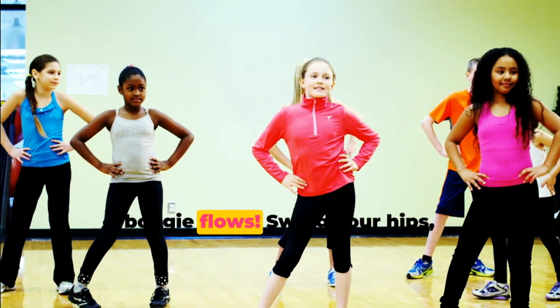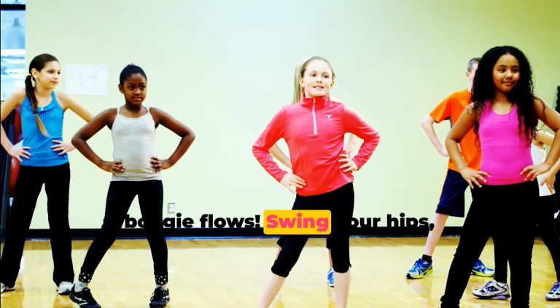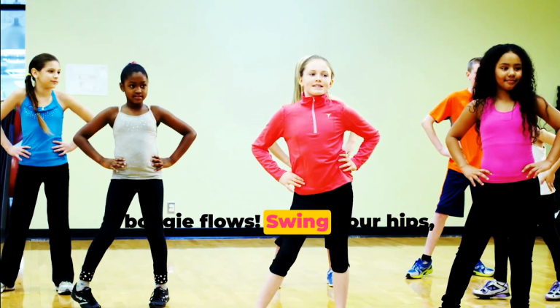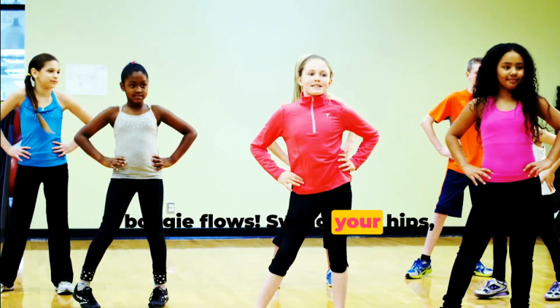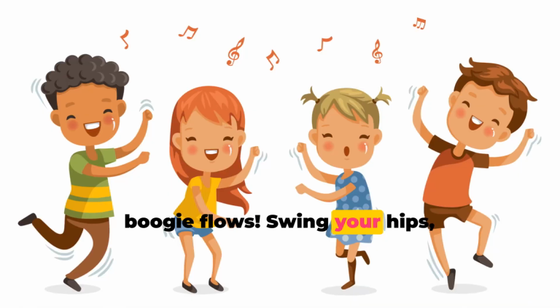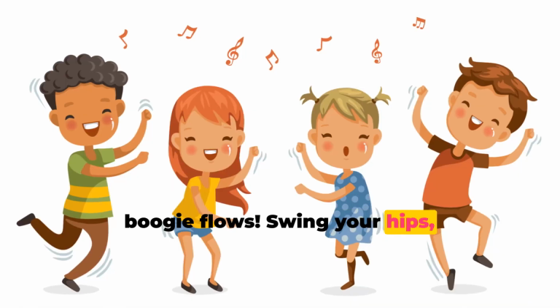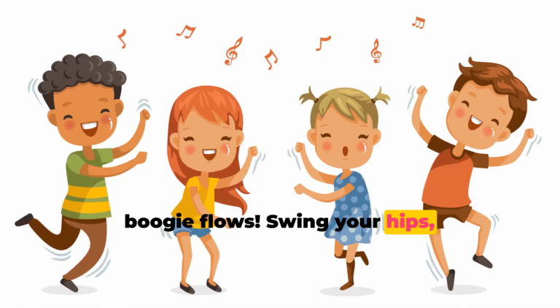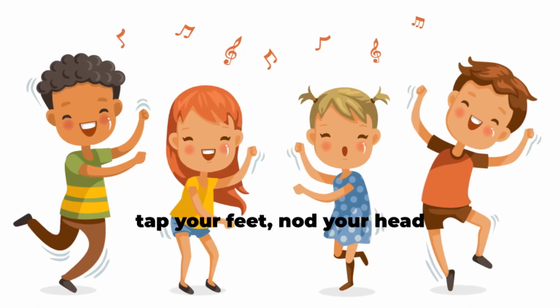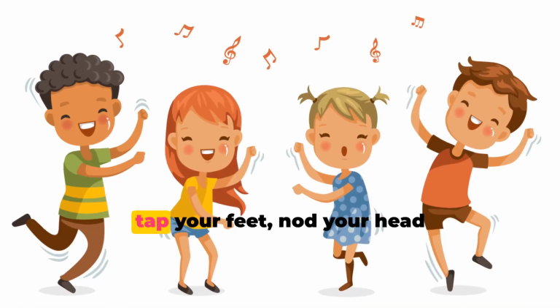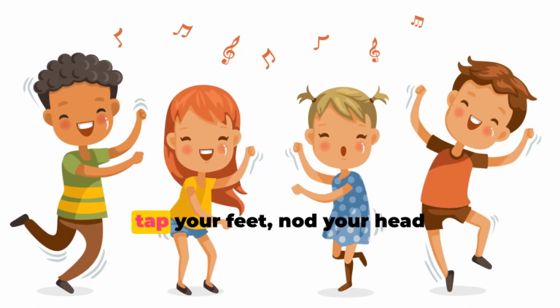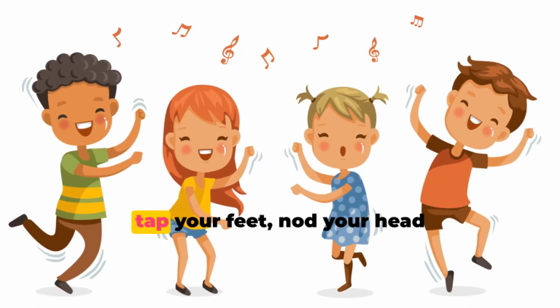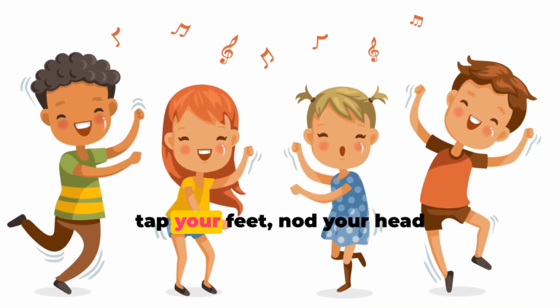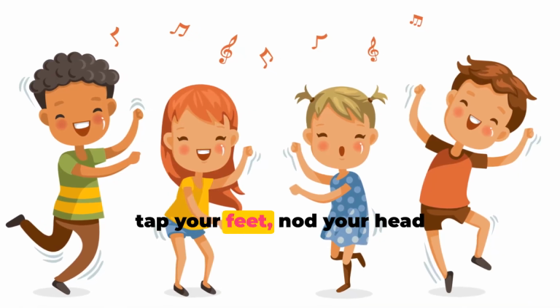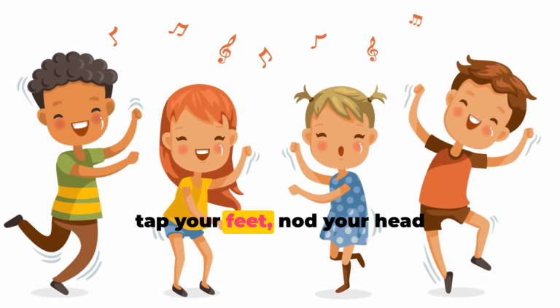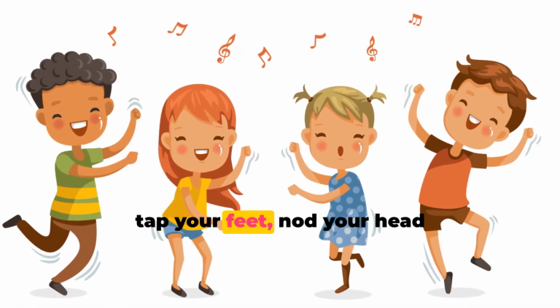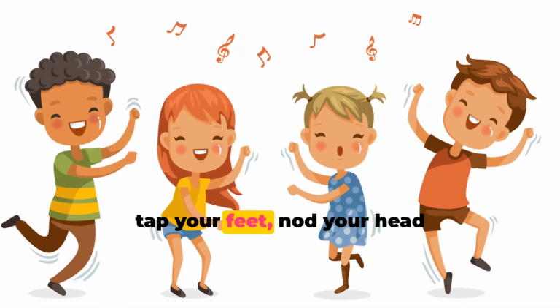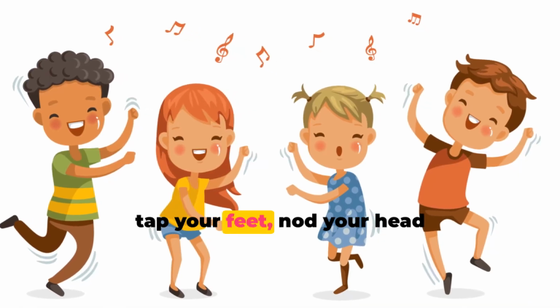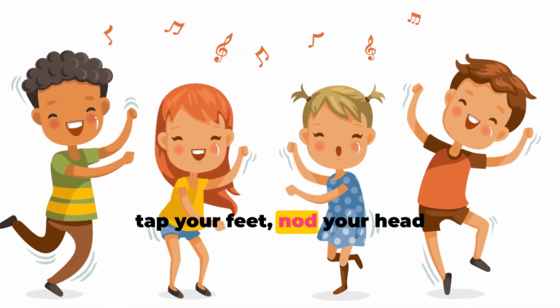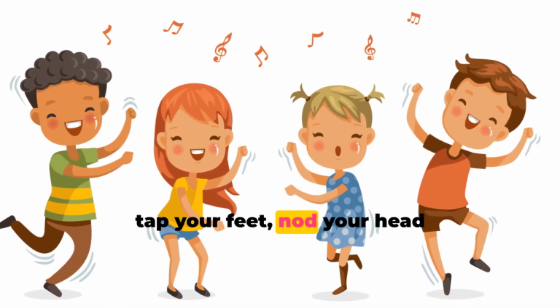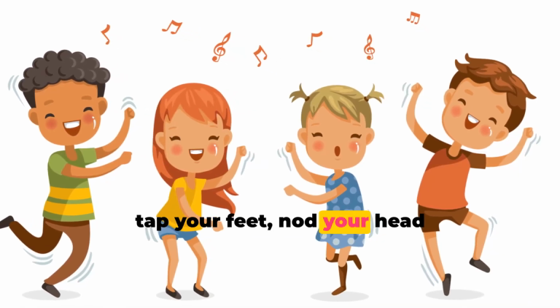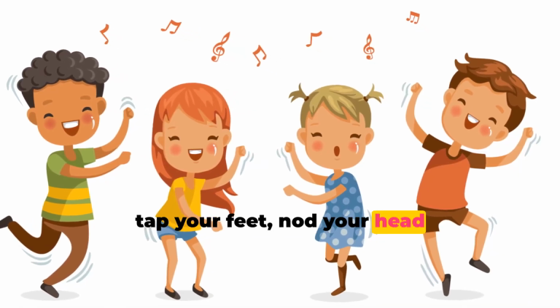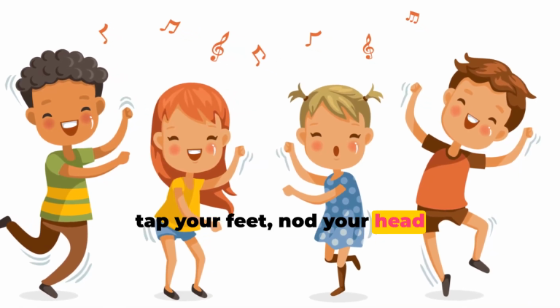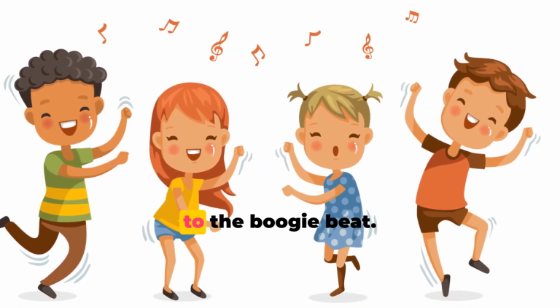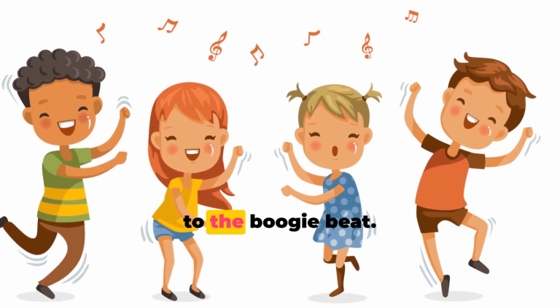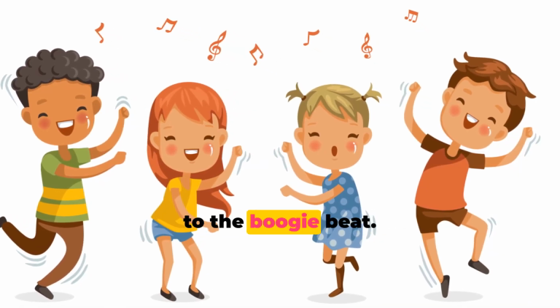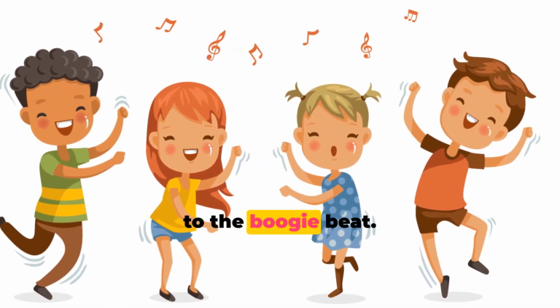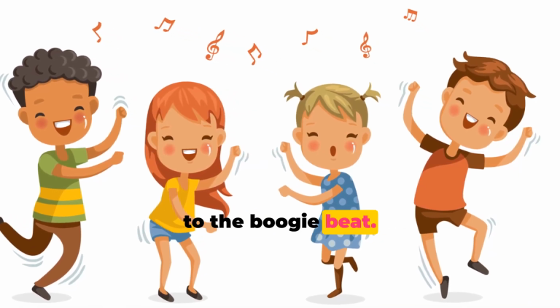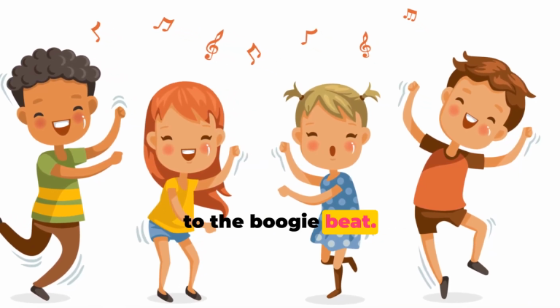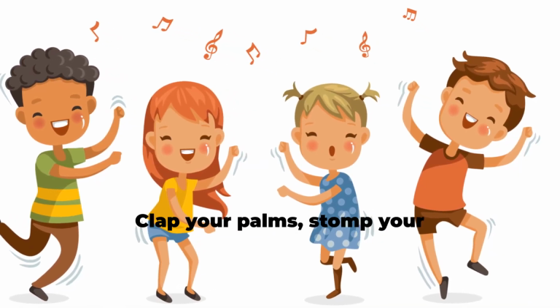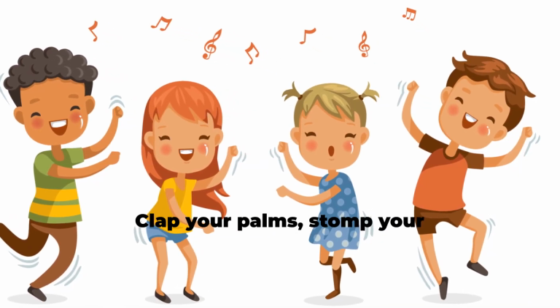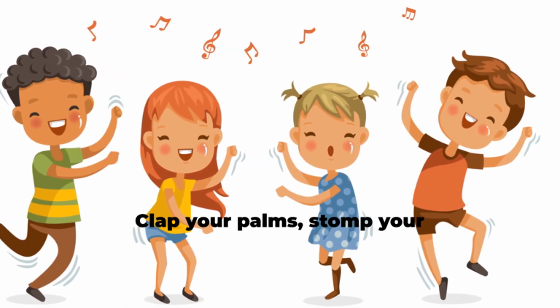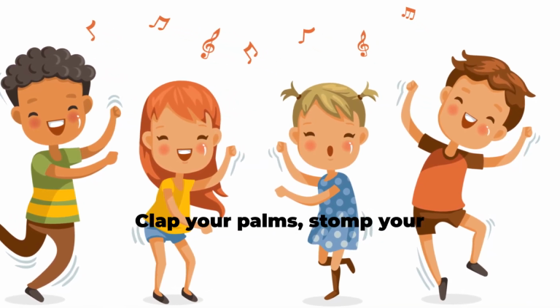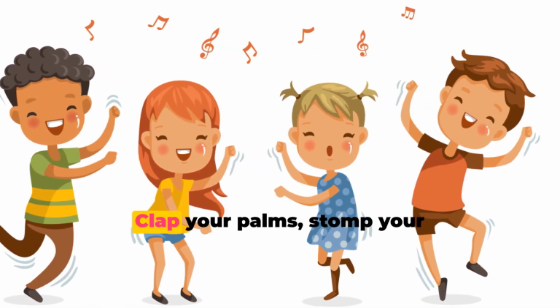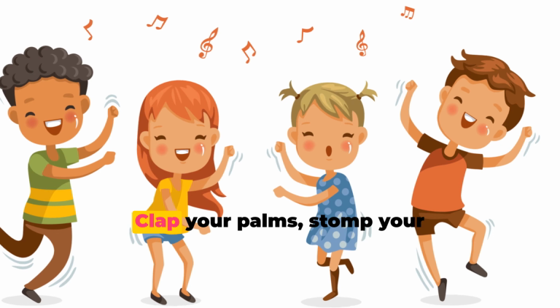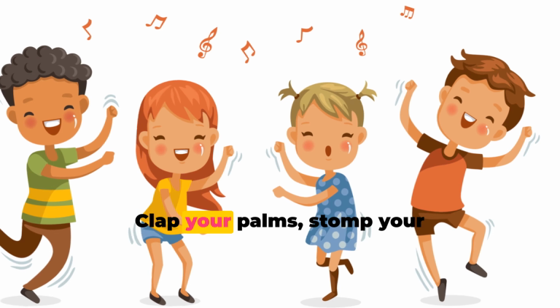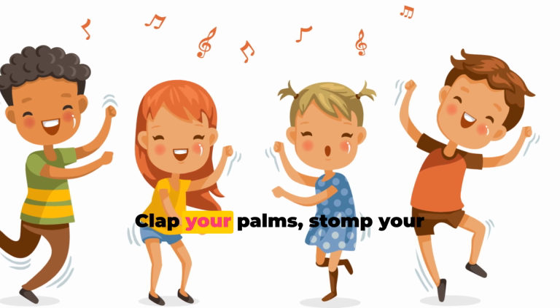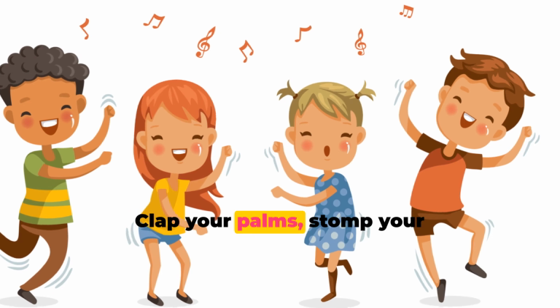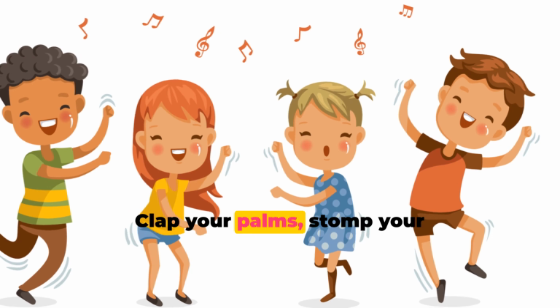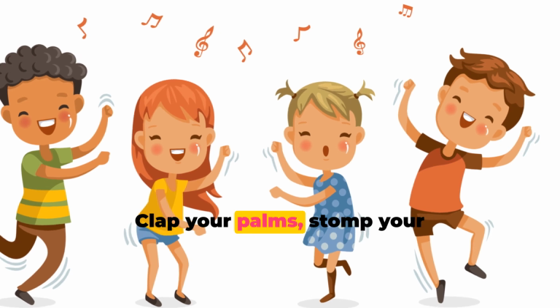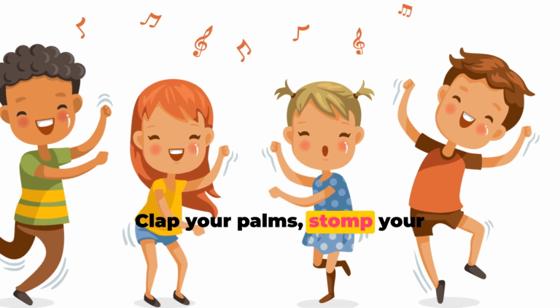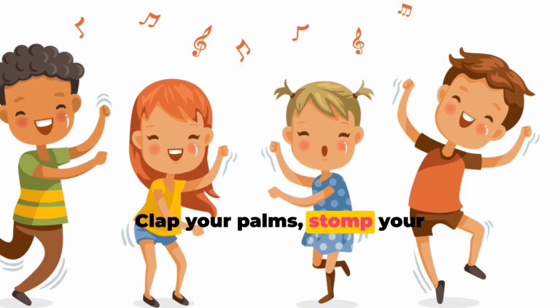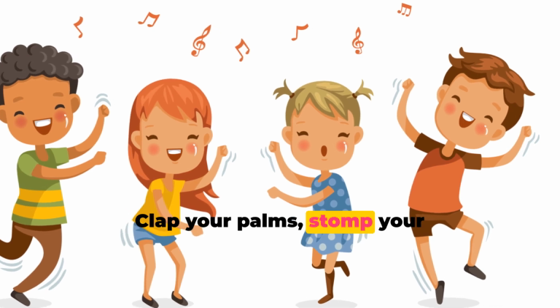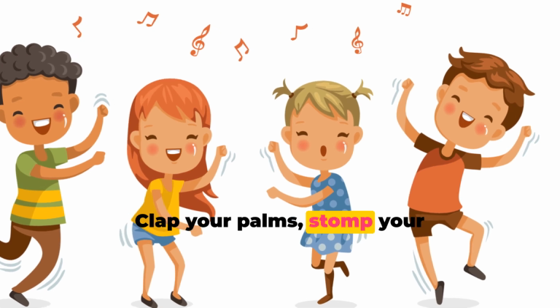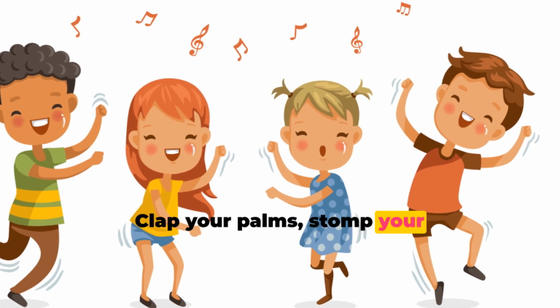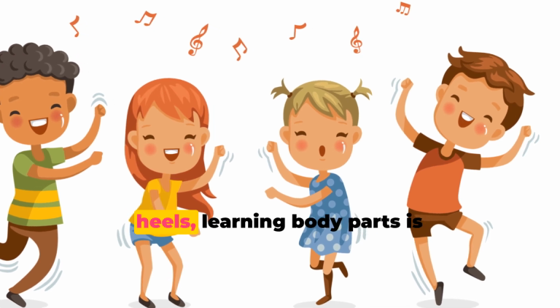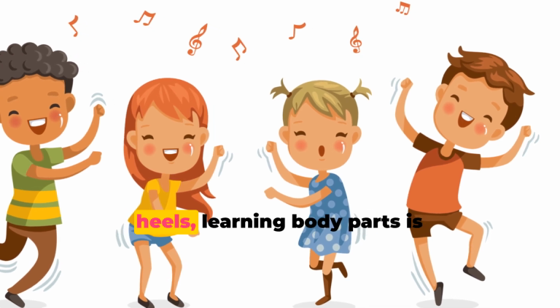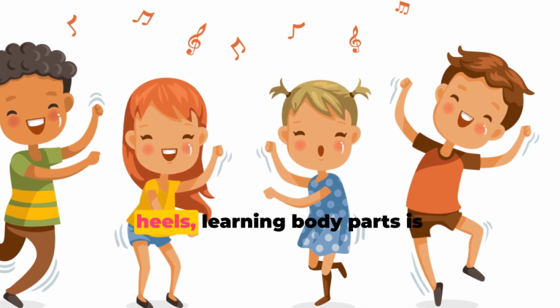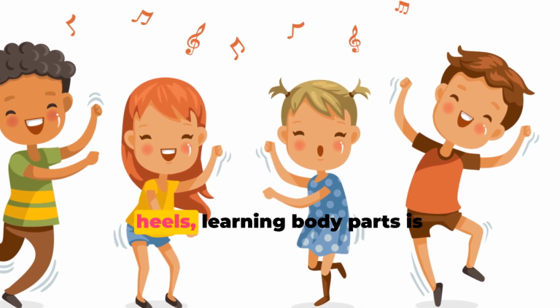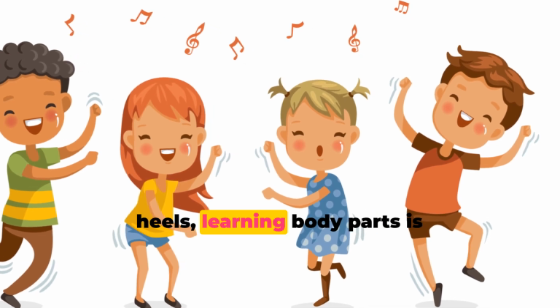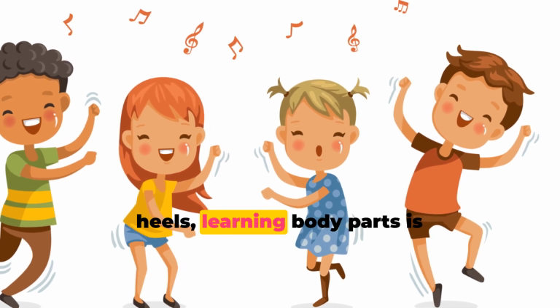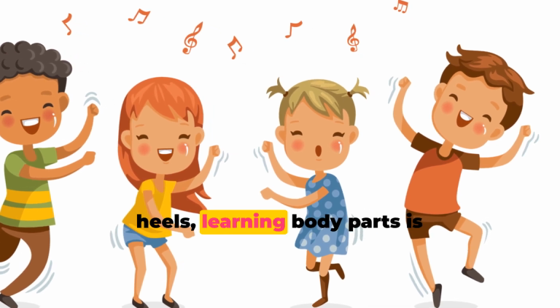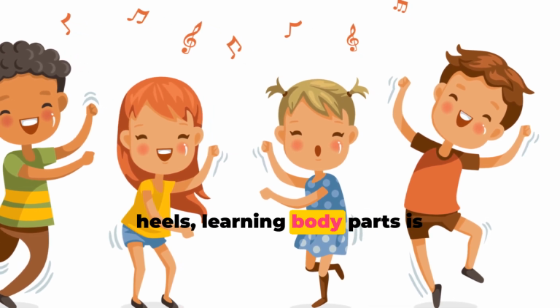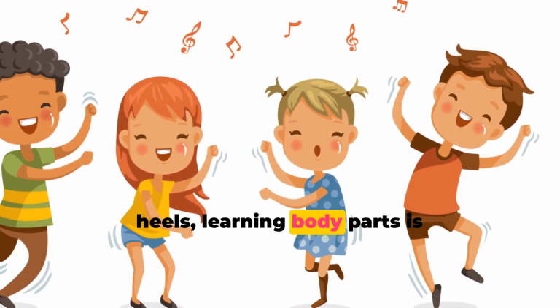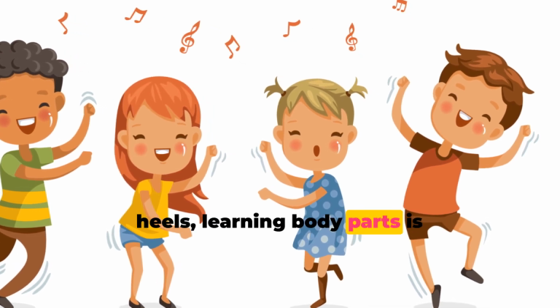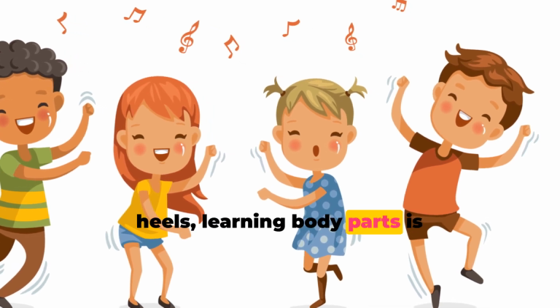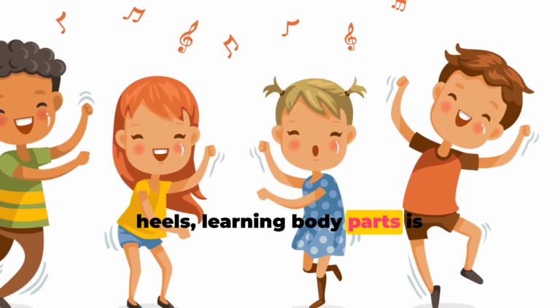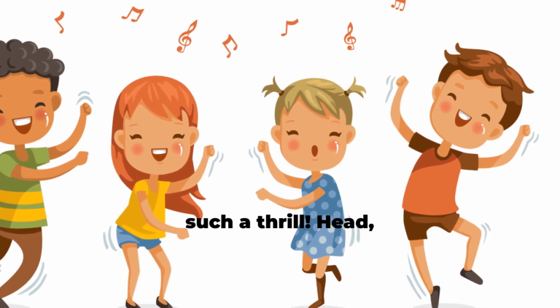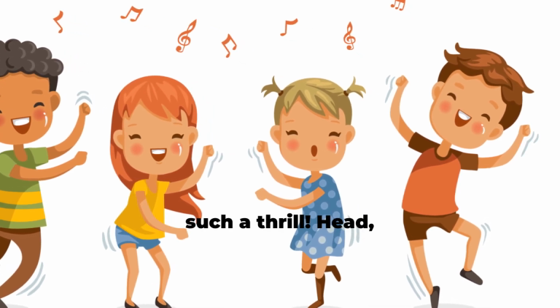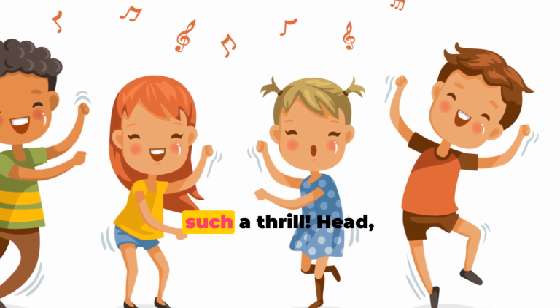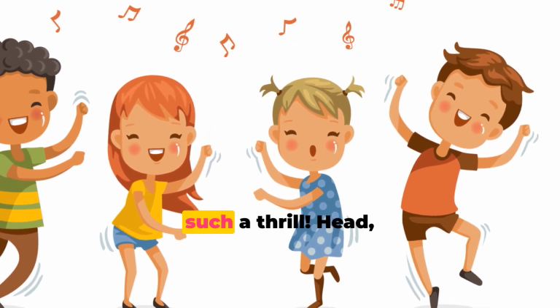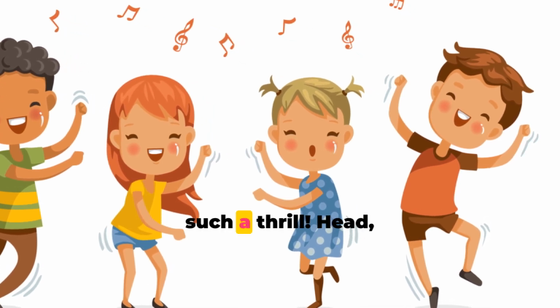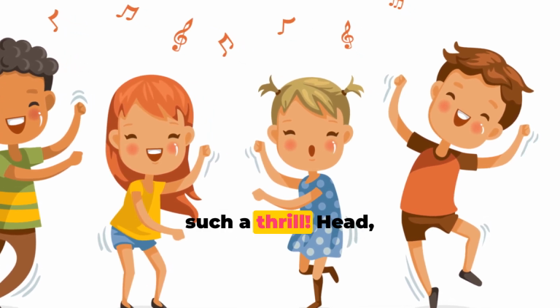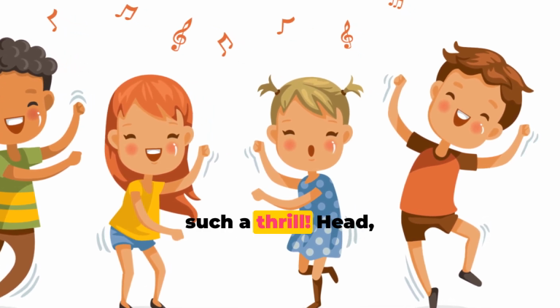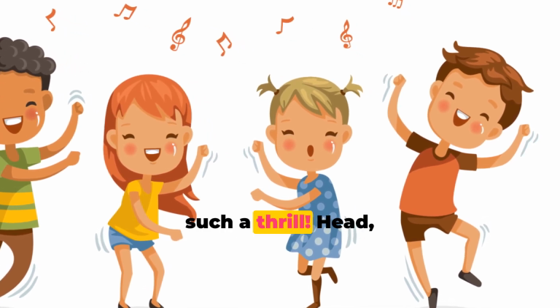Swing your hips, tap your feet, nod your head to the boogie beat. Clap your palms, stomp your heels. Learning body parts is such a thrill.